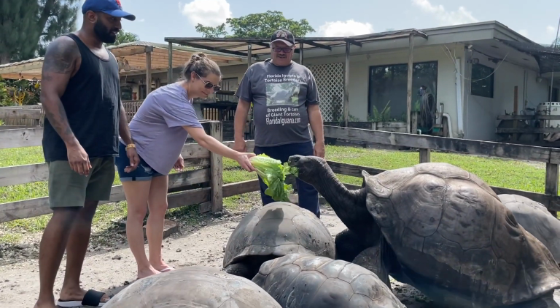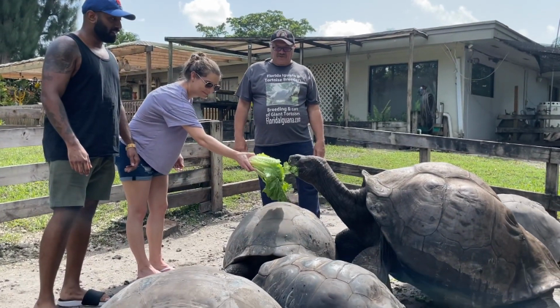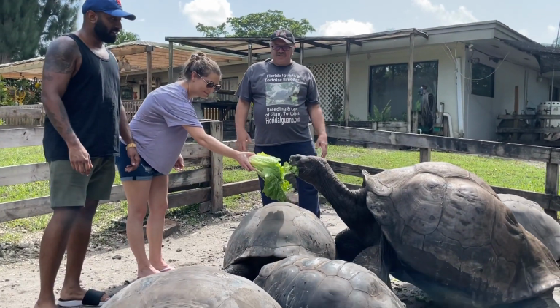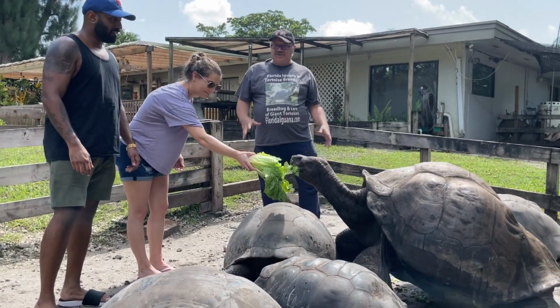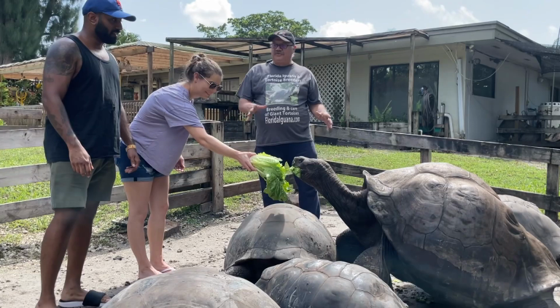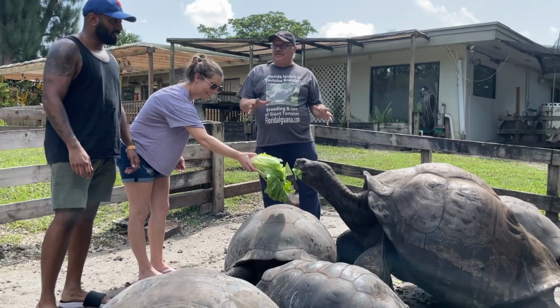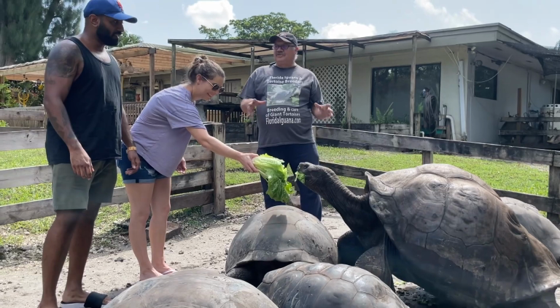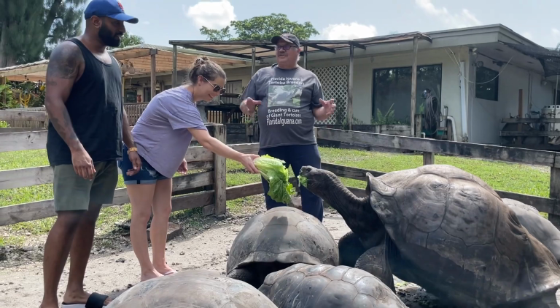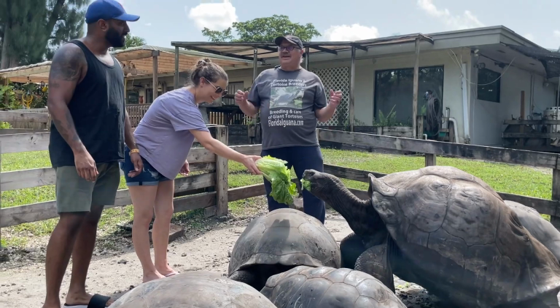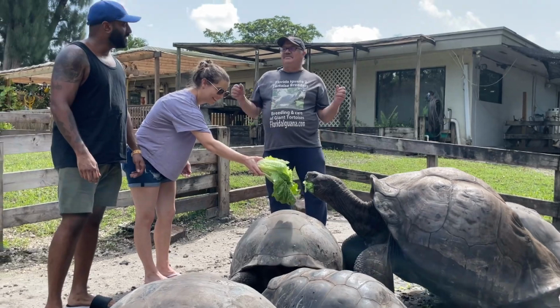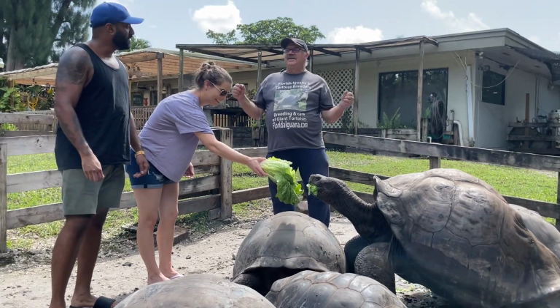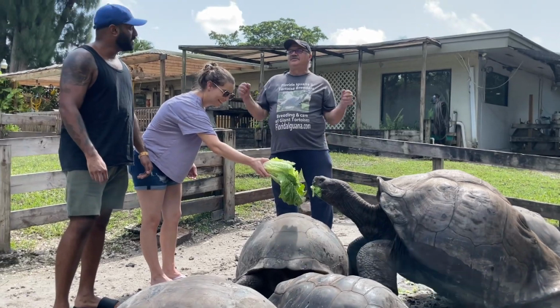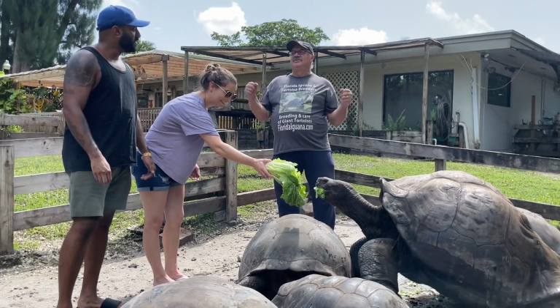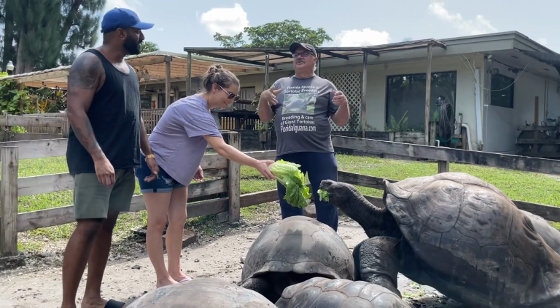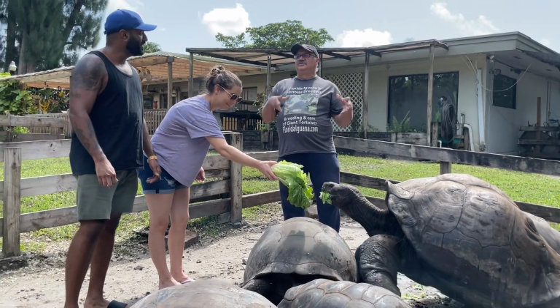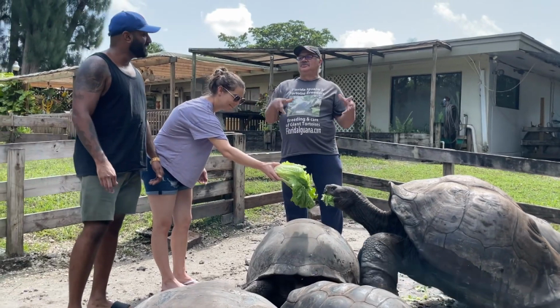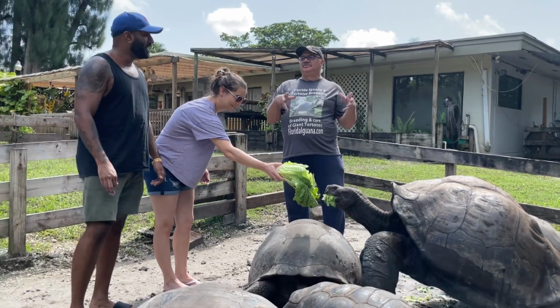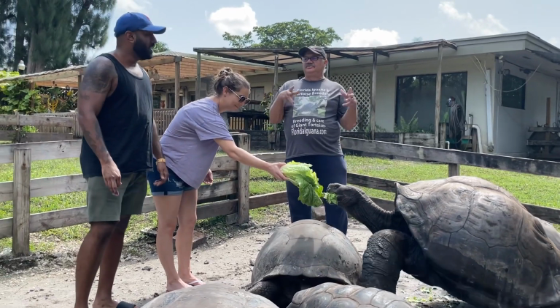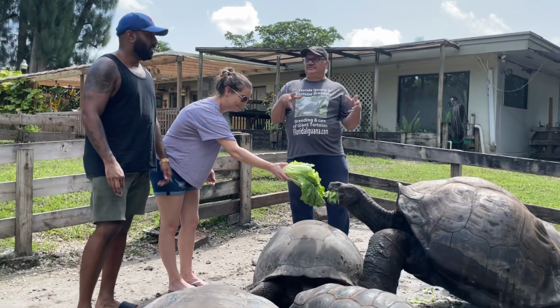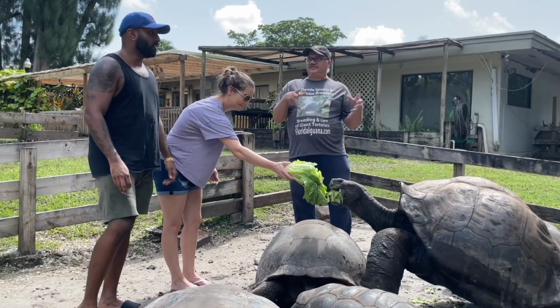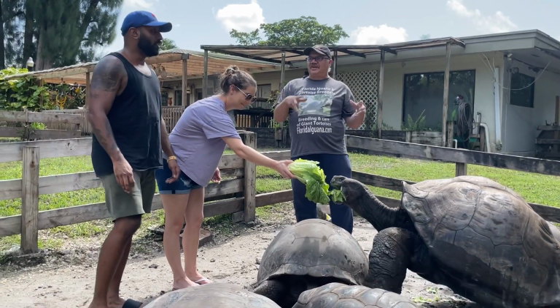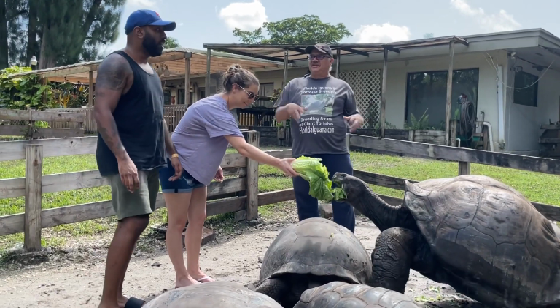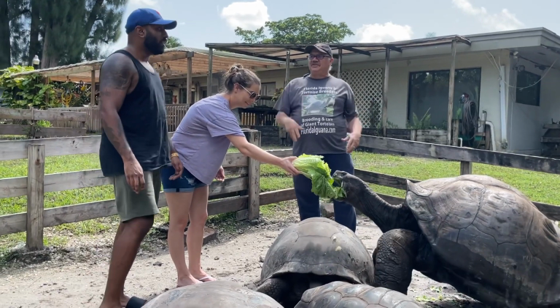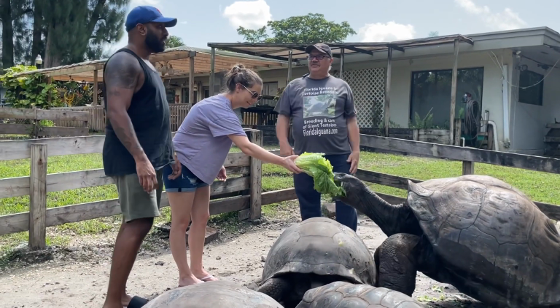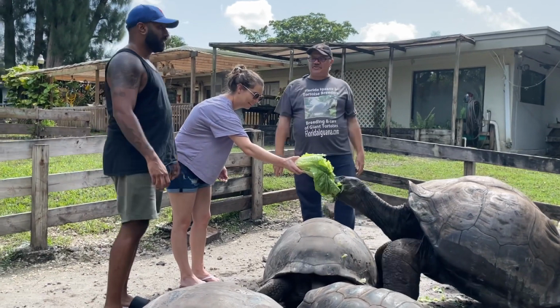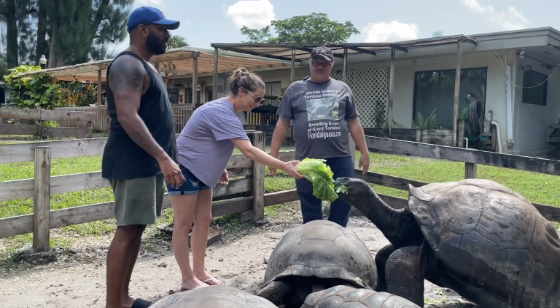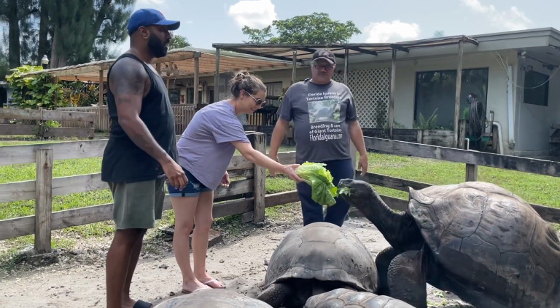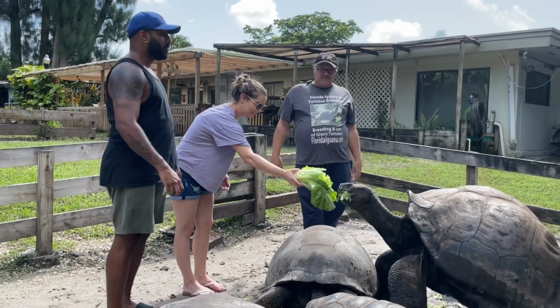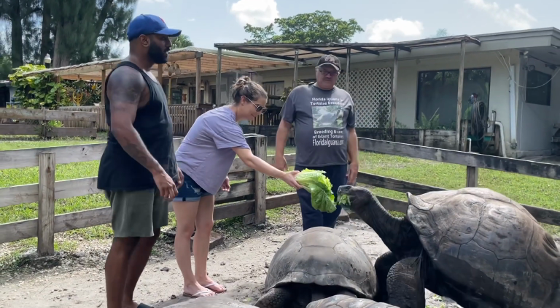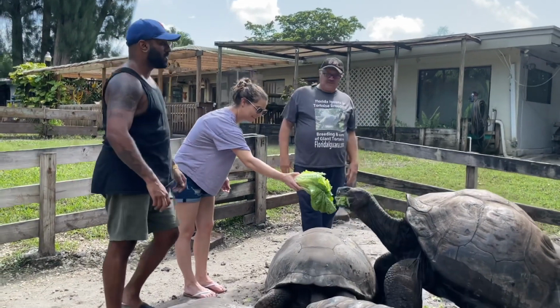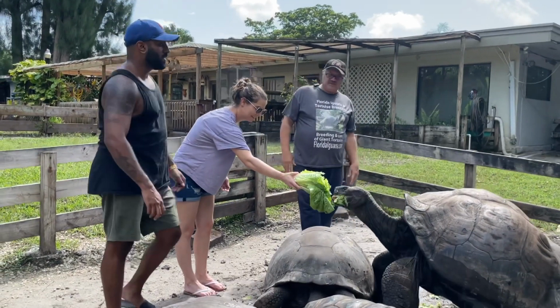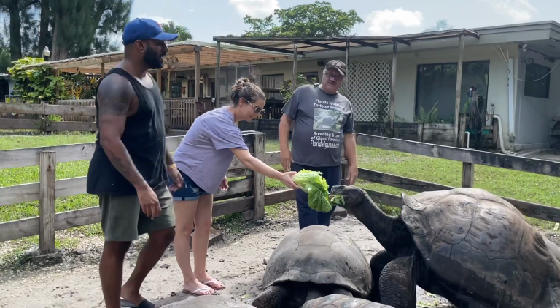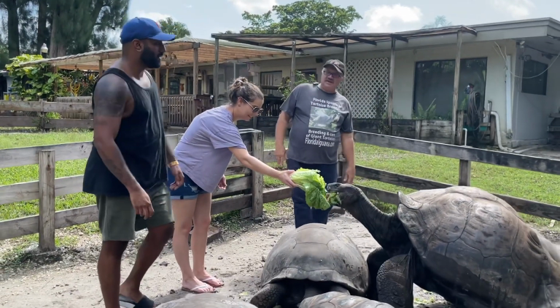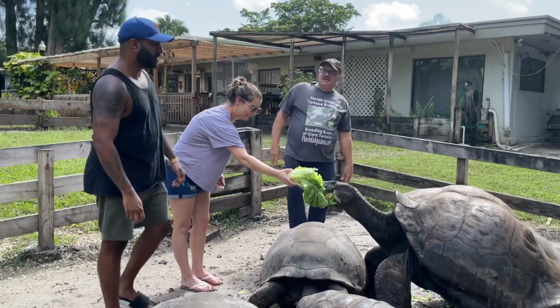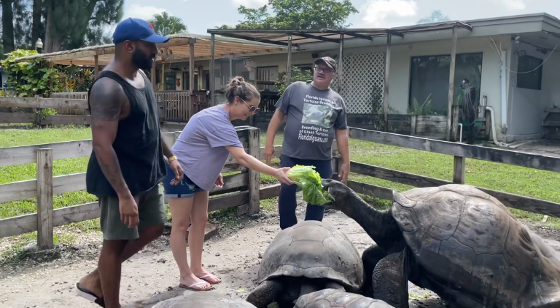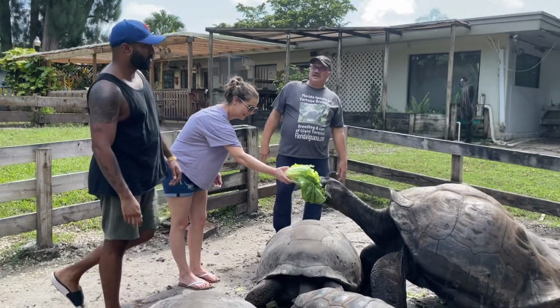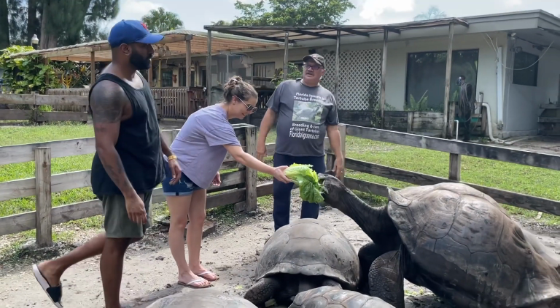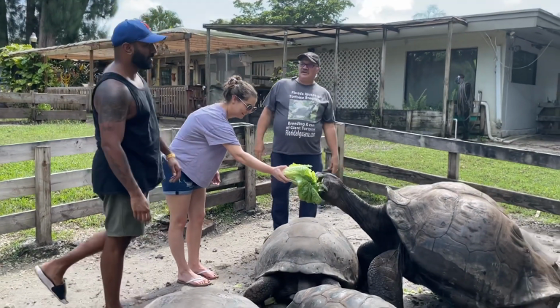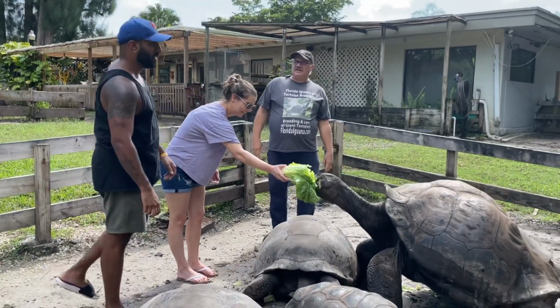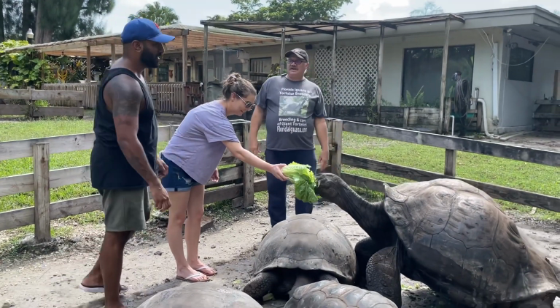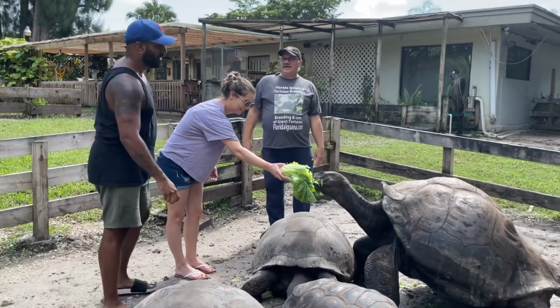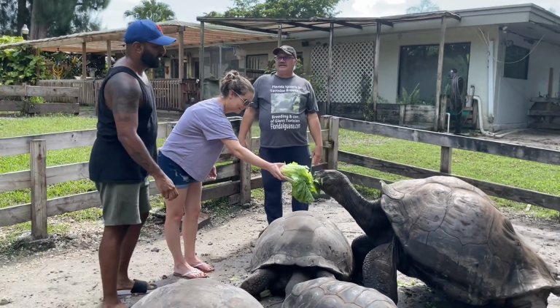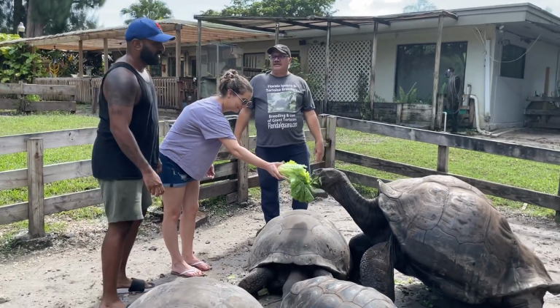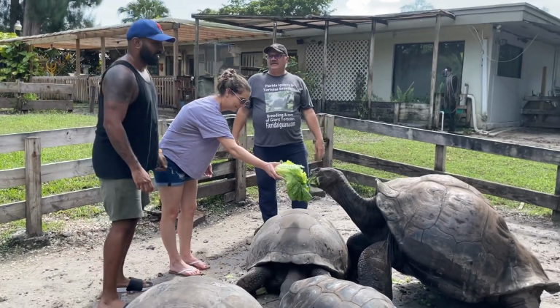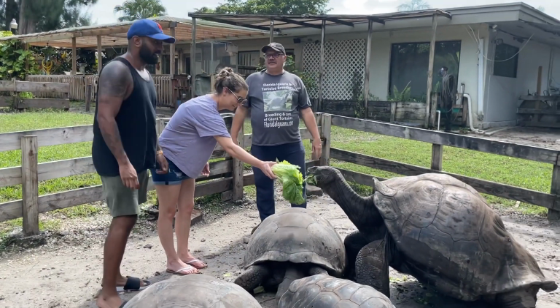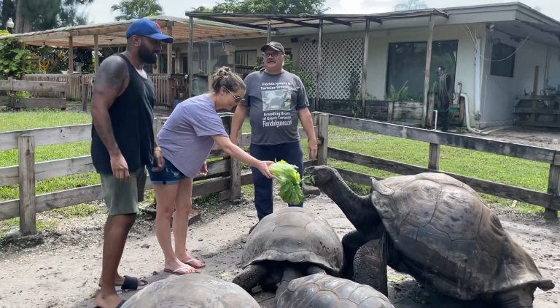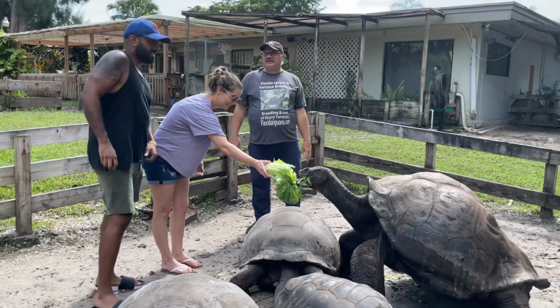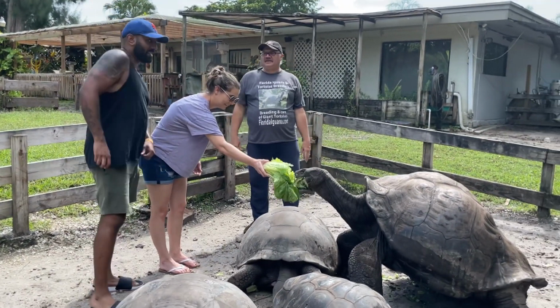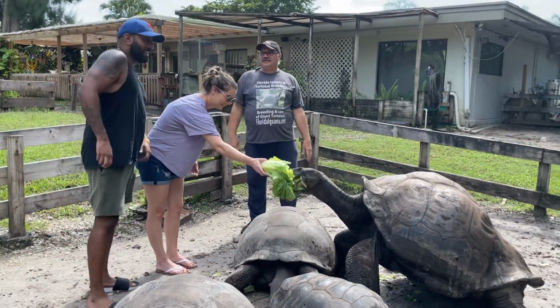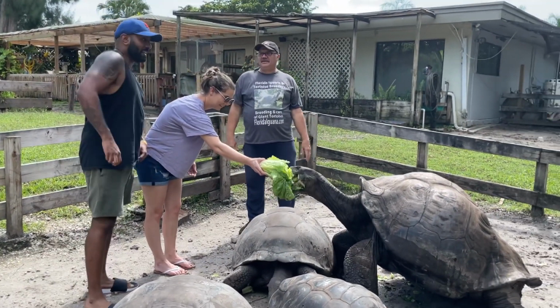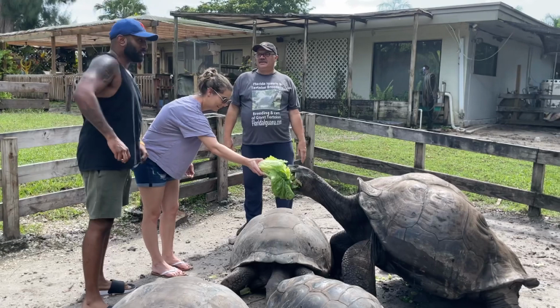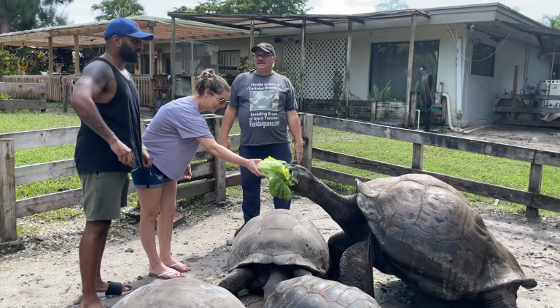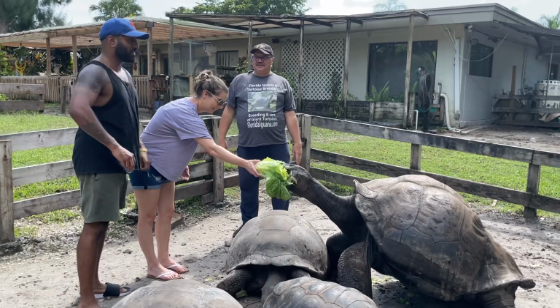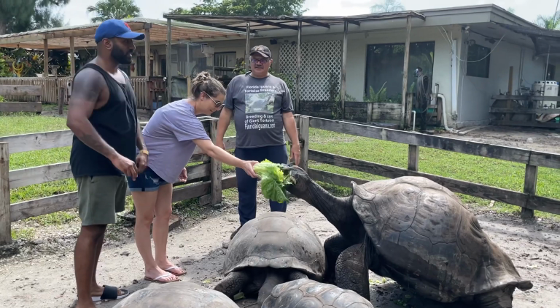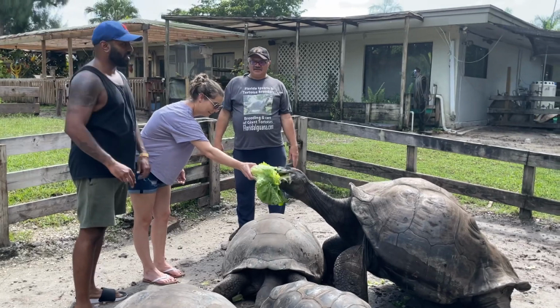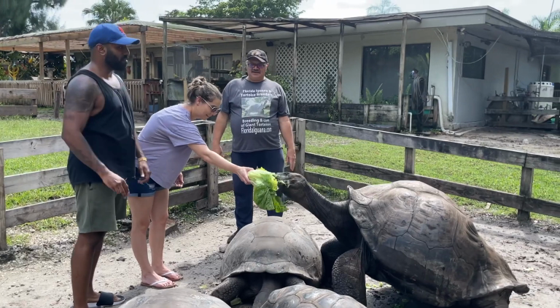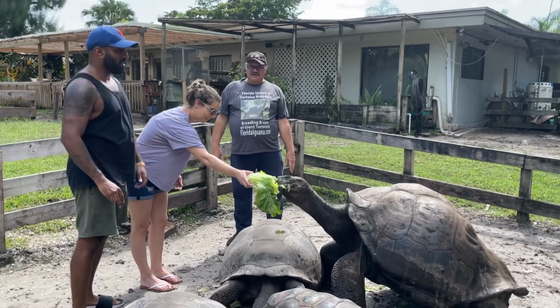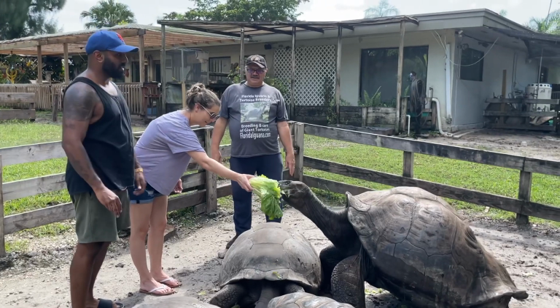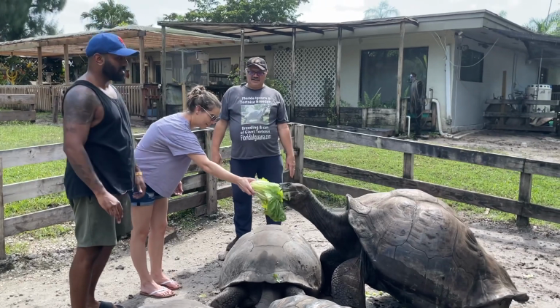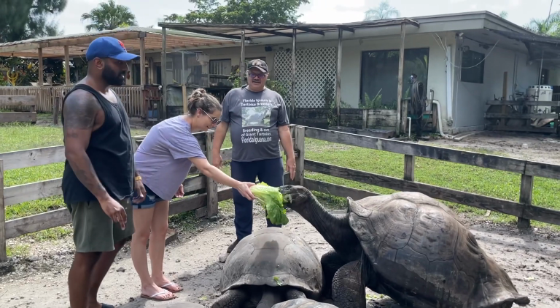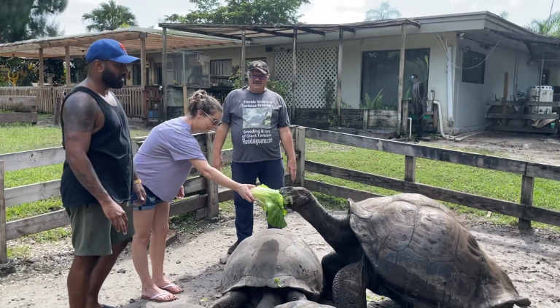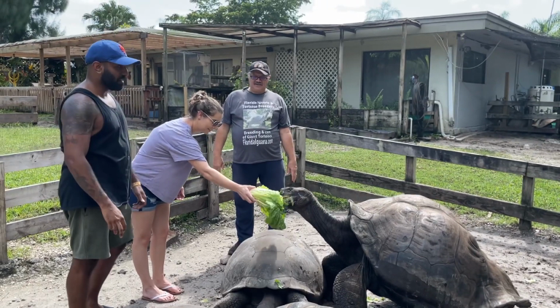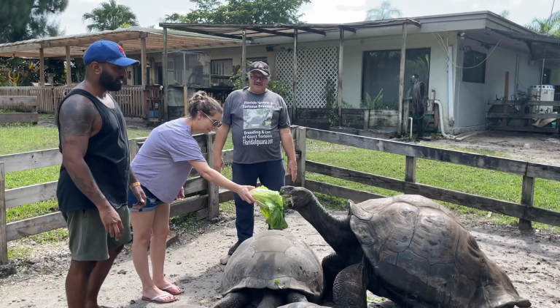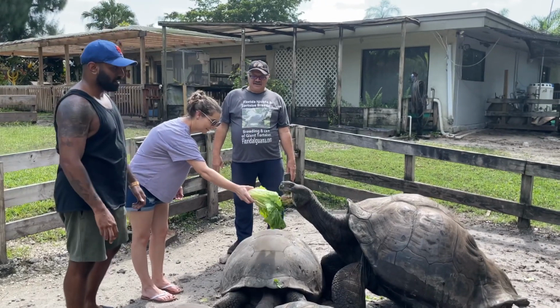So is this your first time next to touching a Galapagos? Yeah, for sure. It's insane just how massive they are.